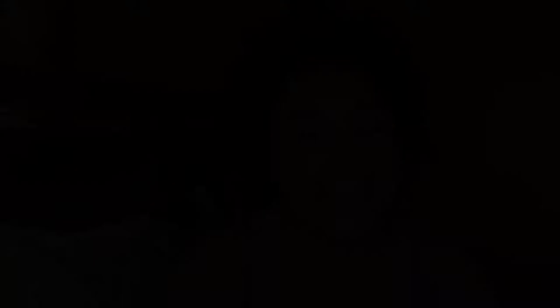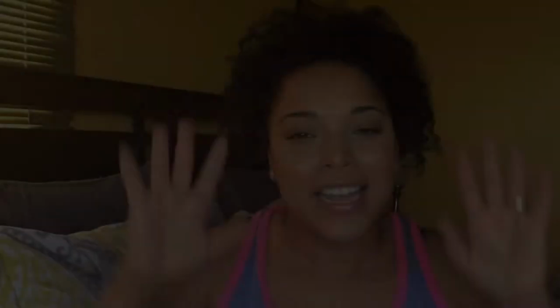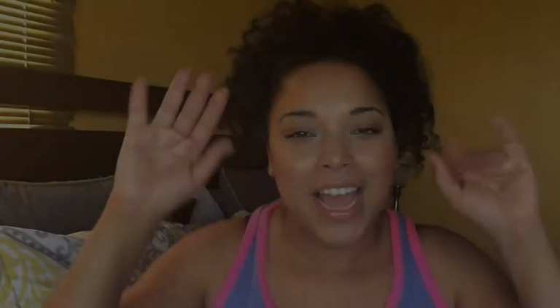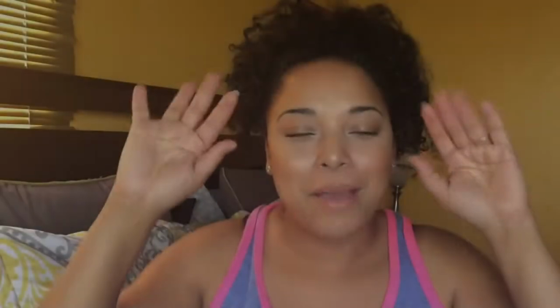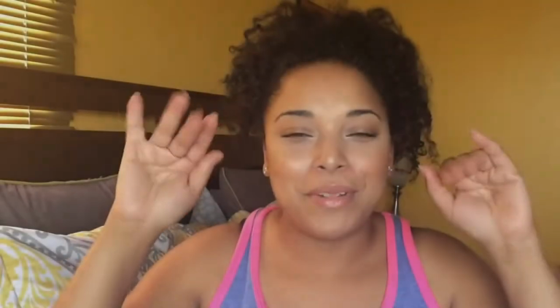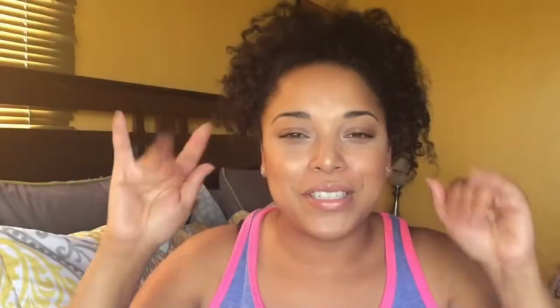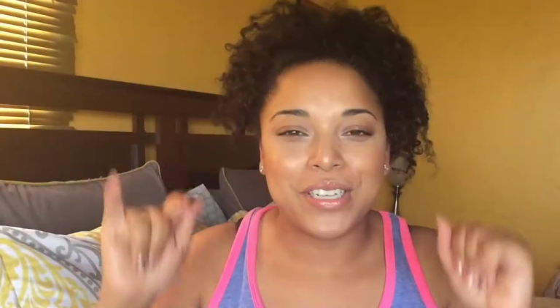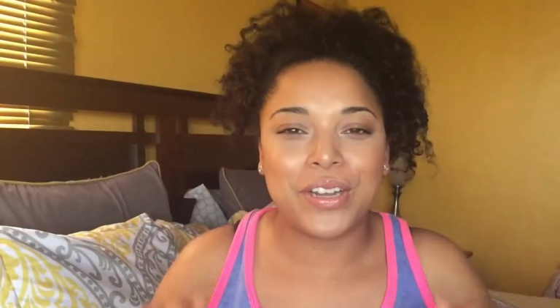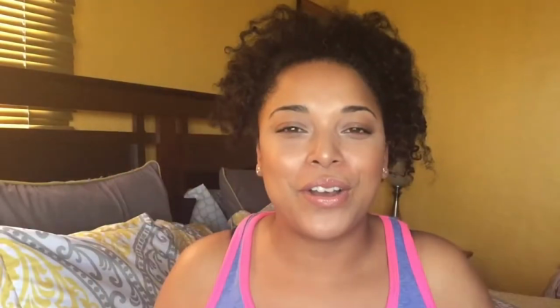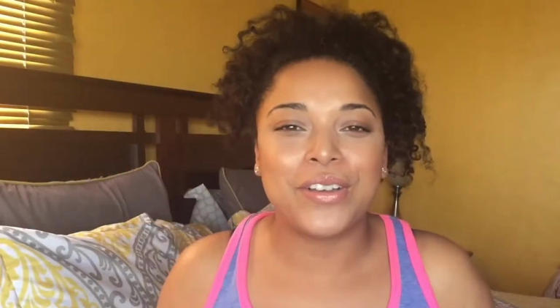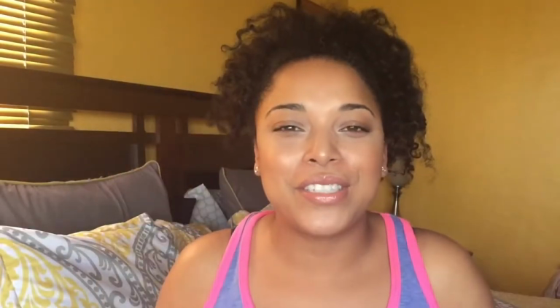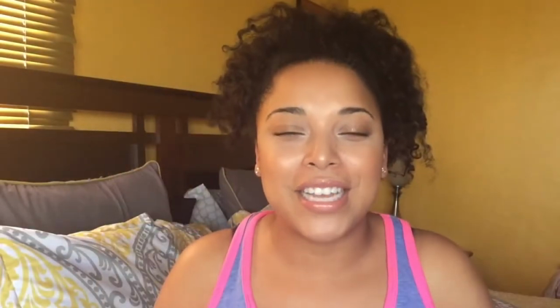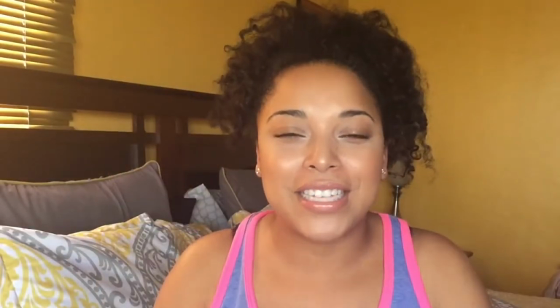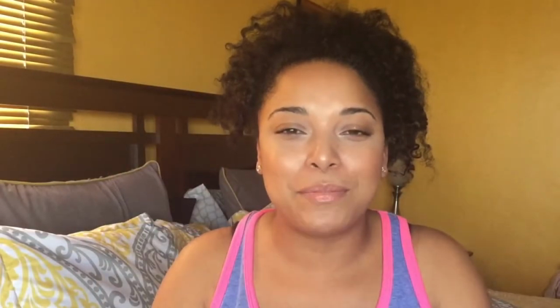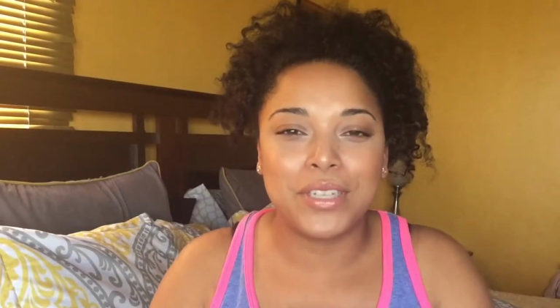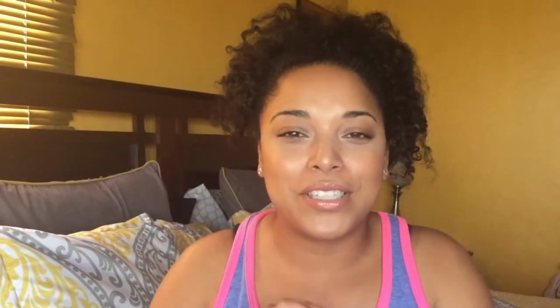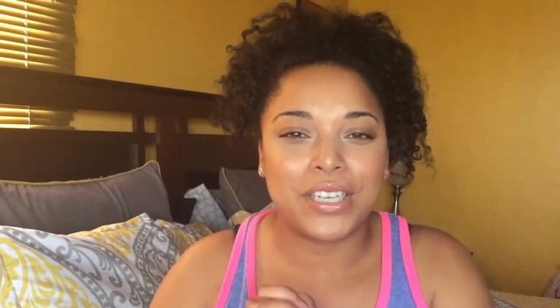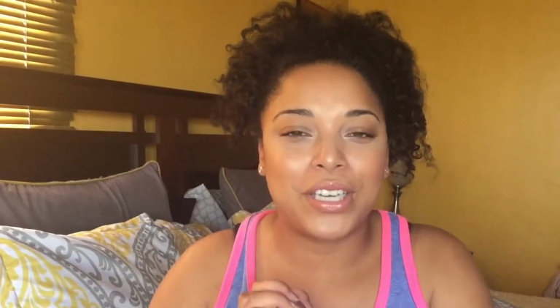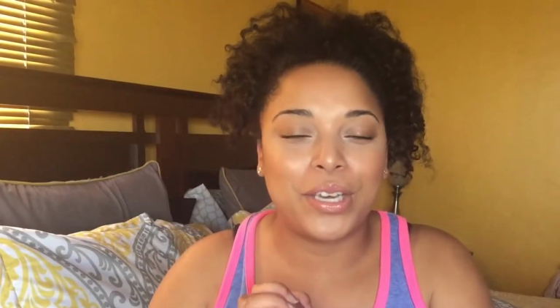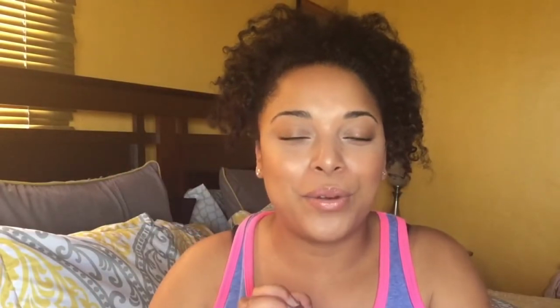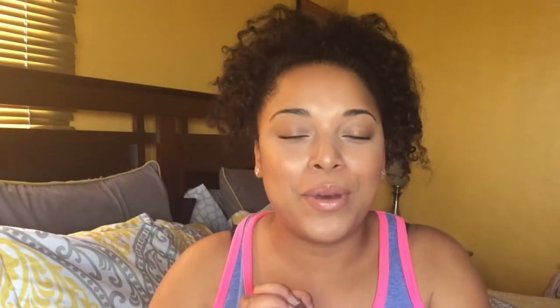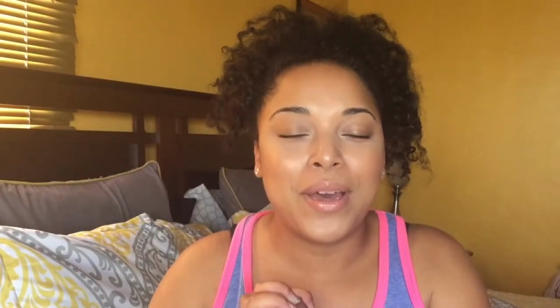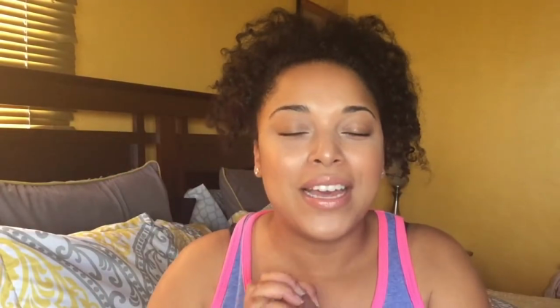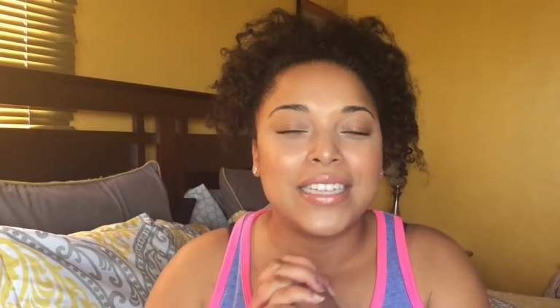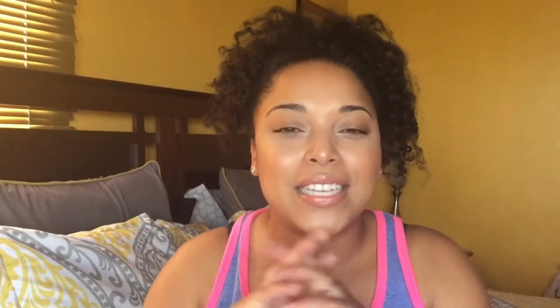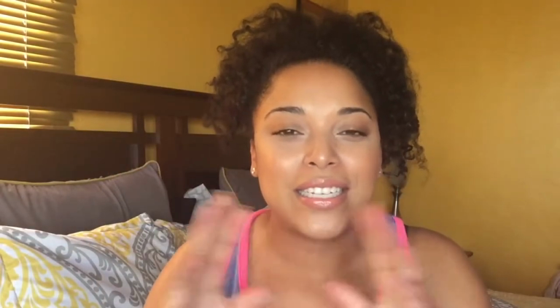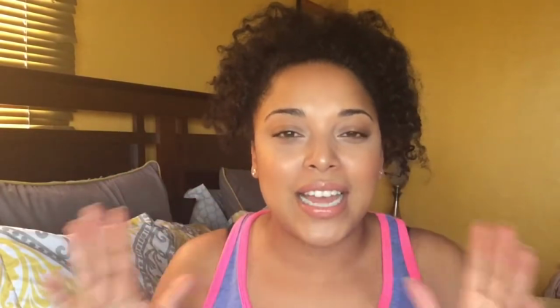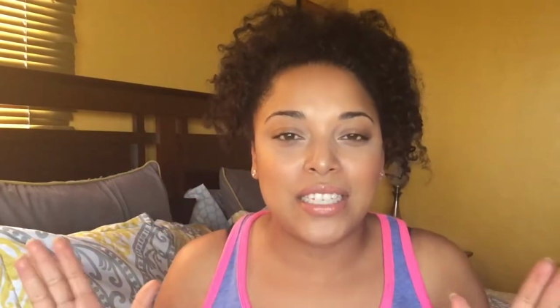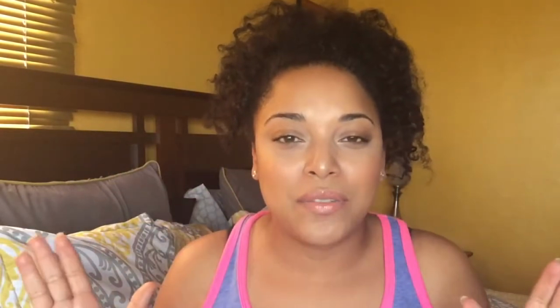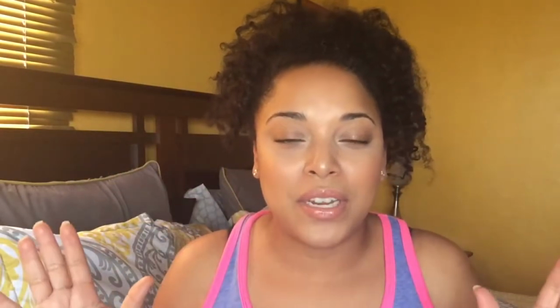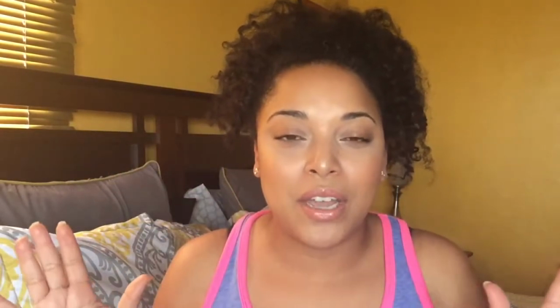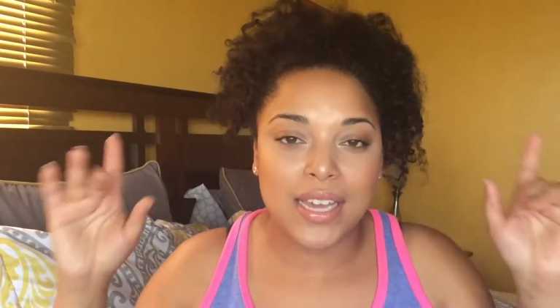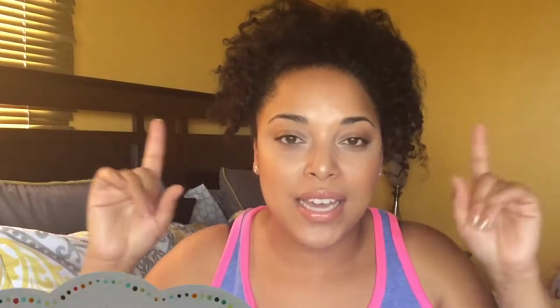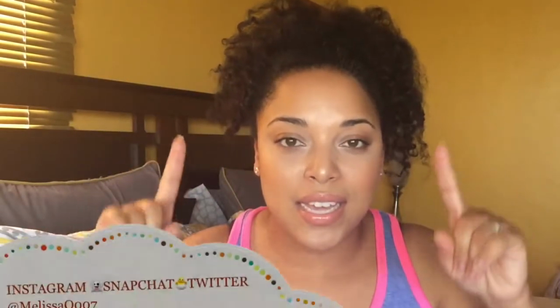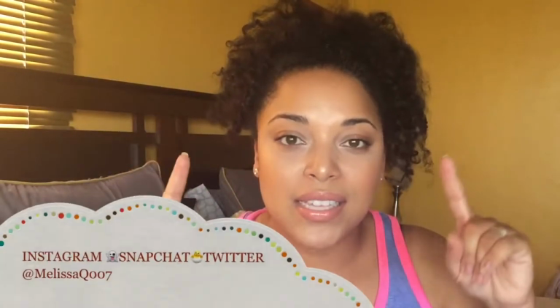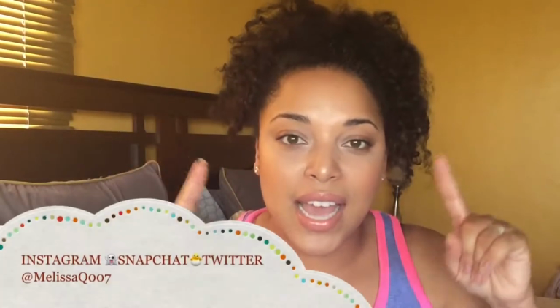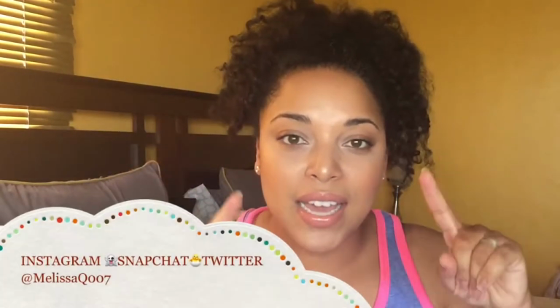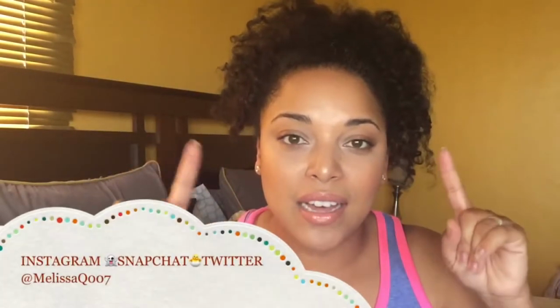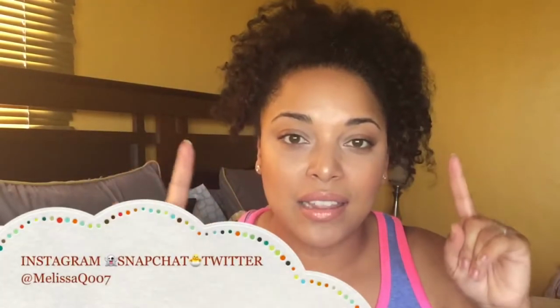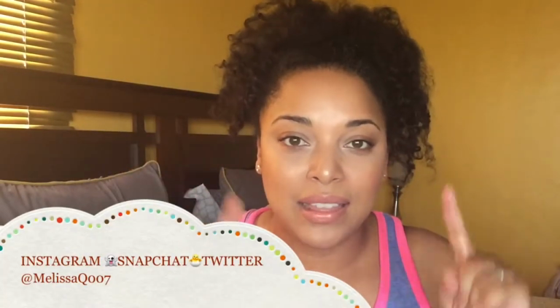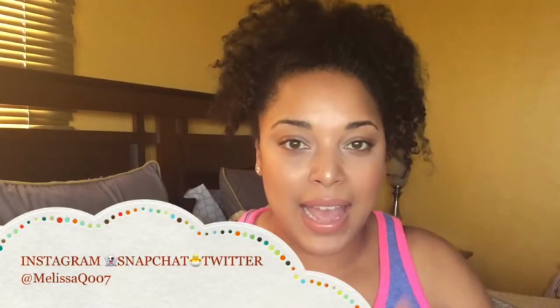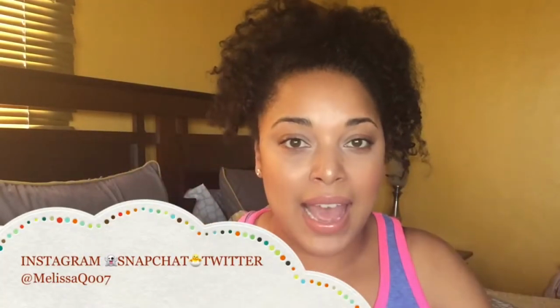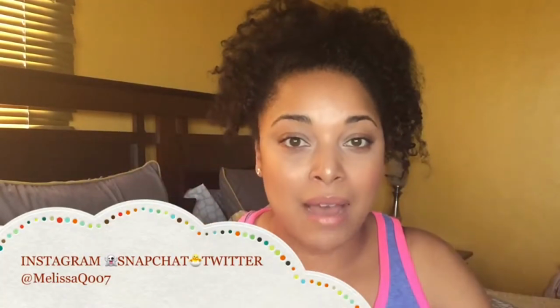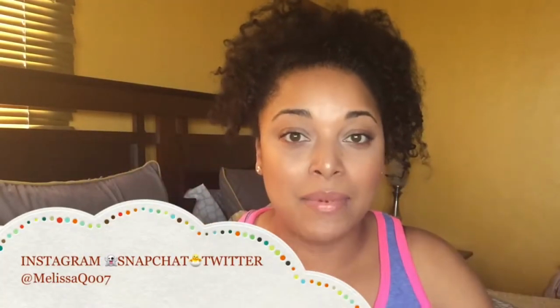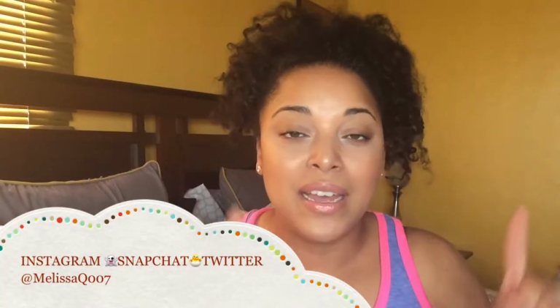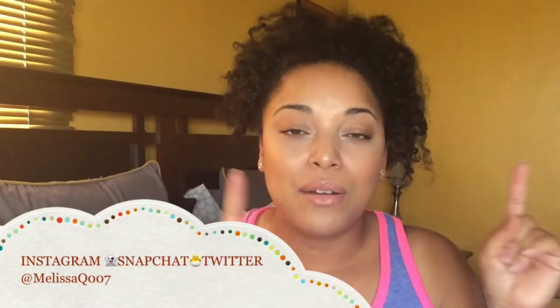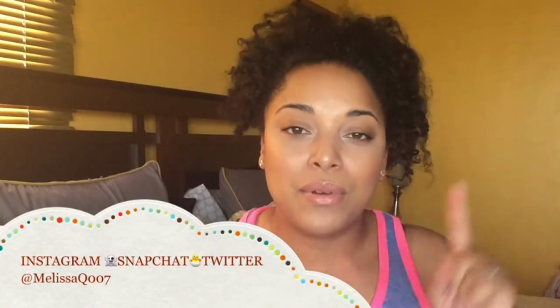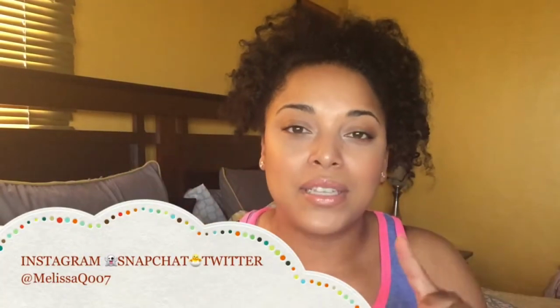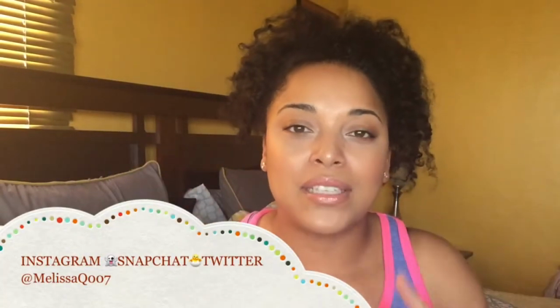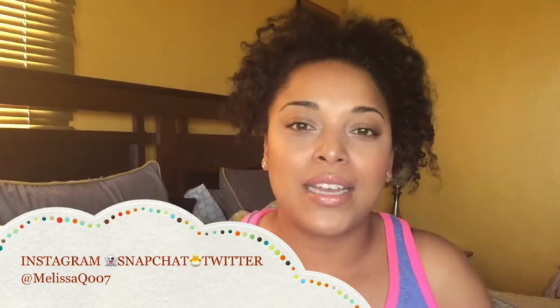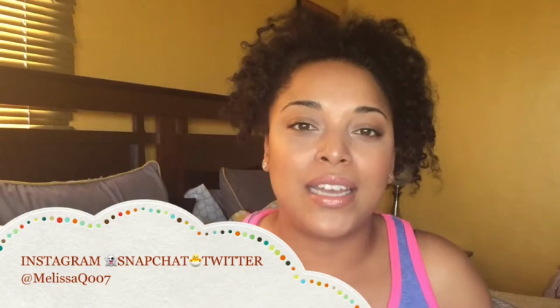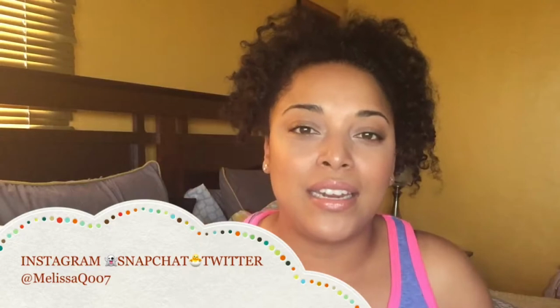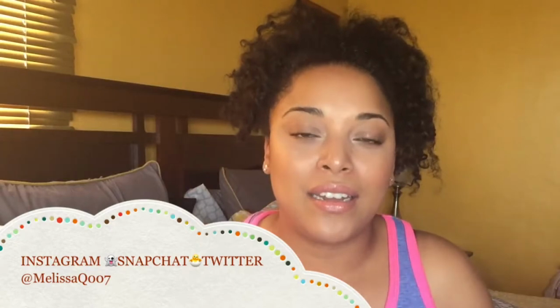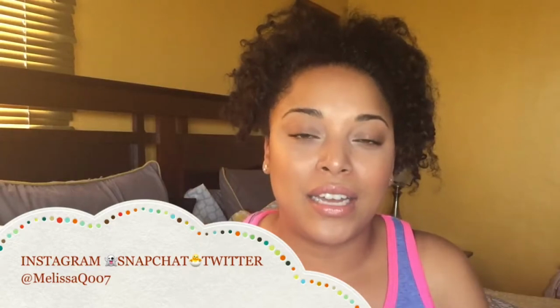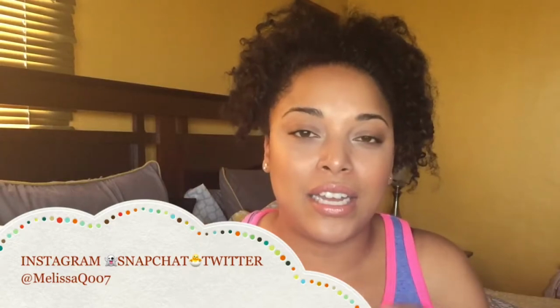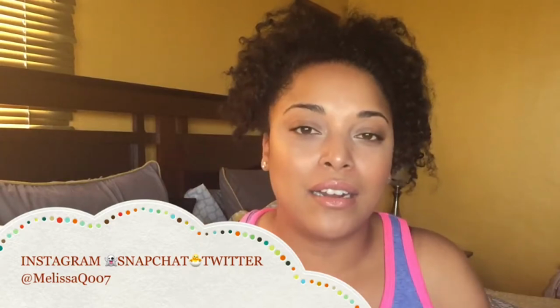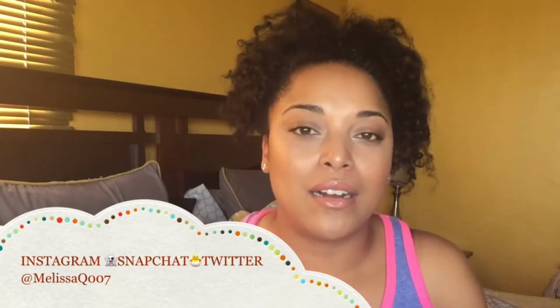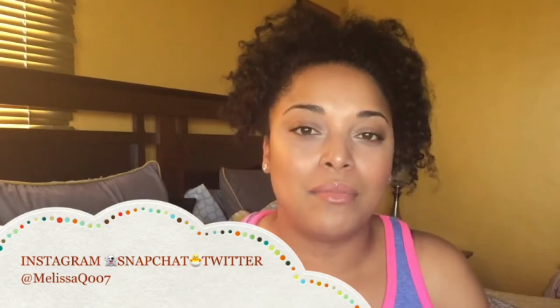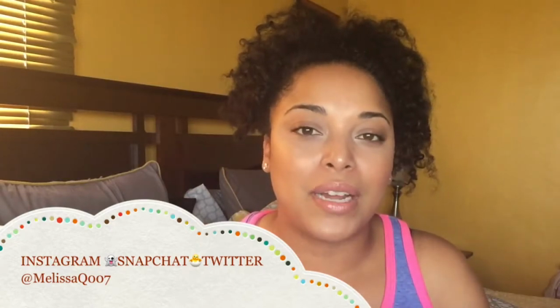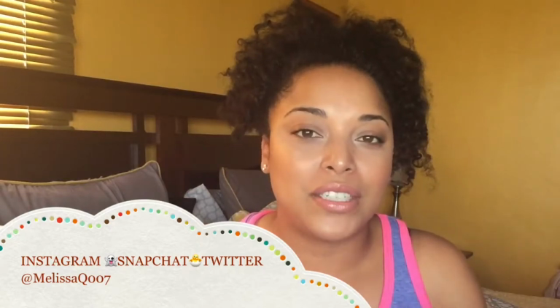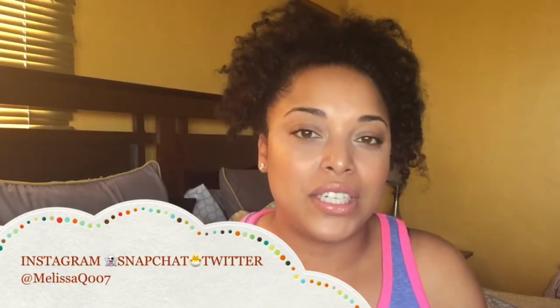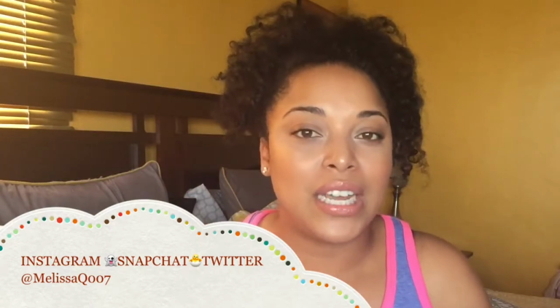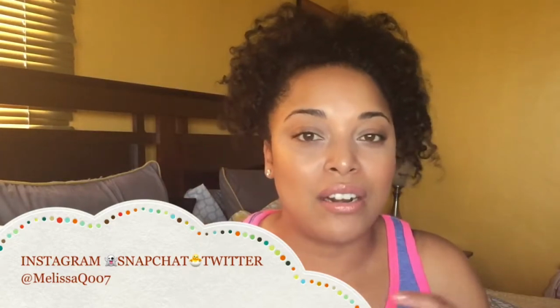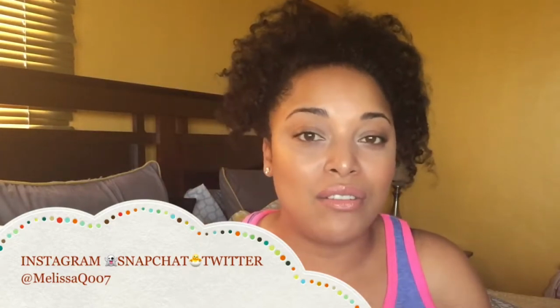Hi, beauties and curls. It's Melissa Q. Today's video is a collab with Syeda here on my channel.